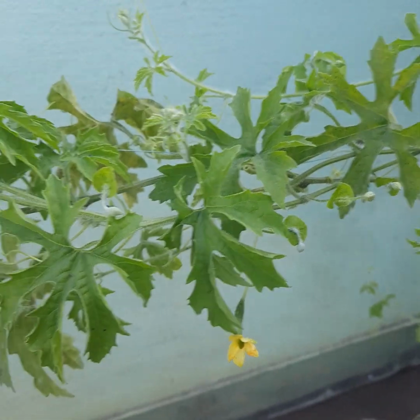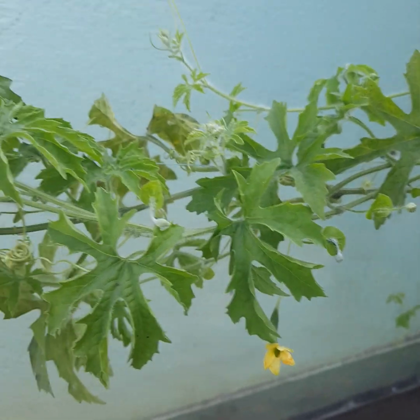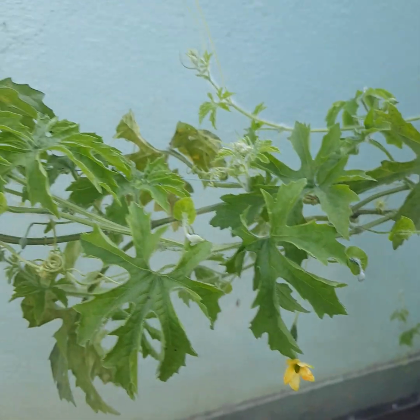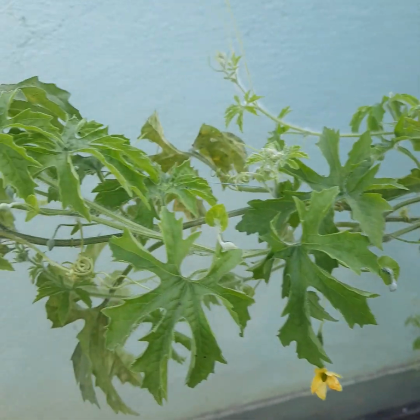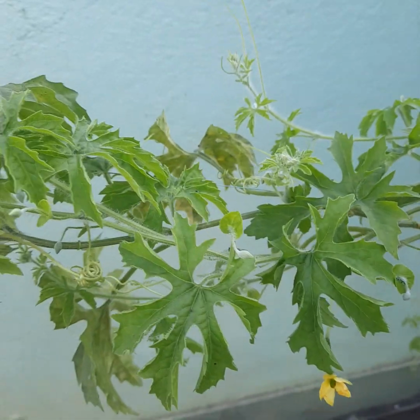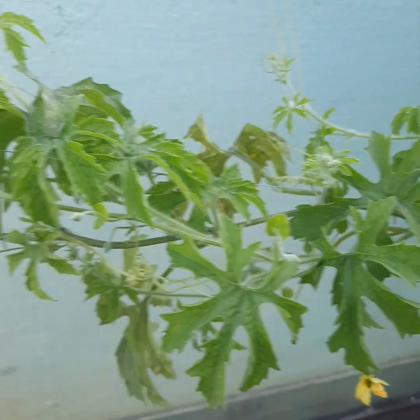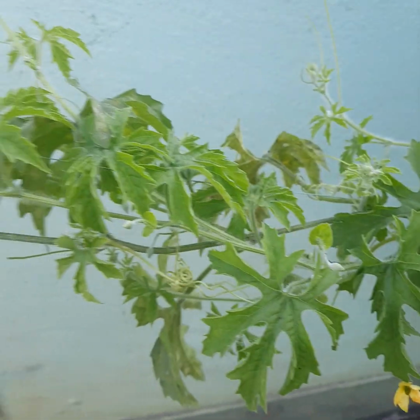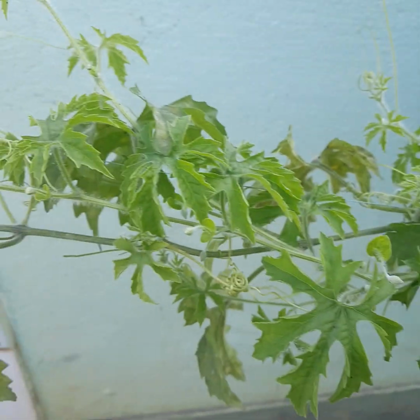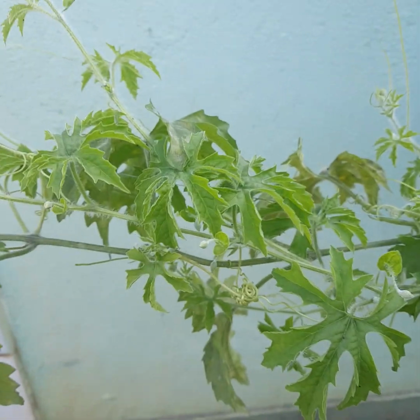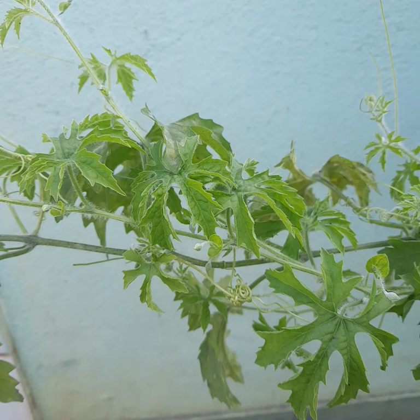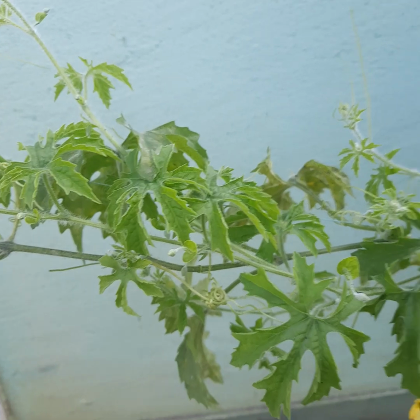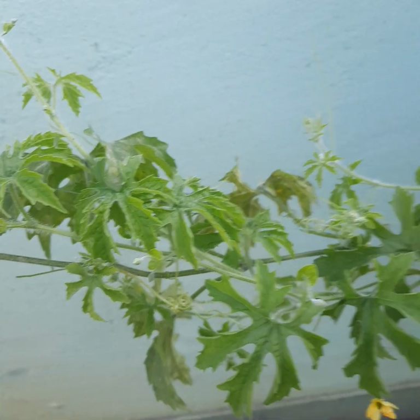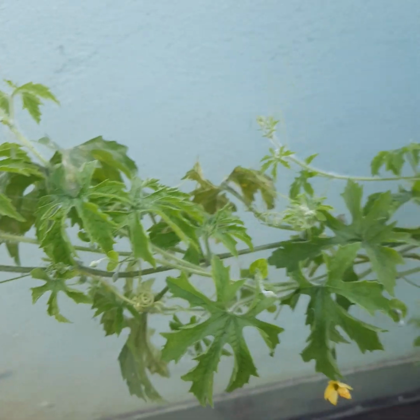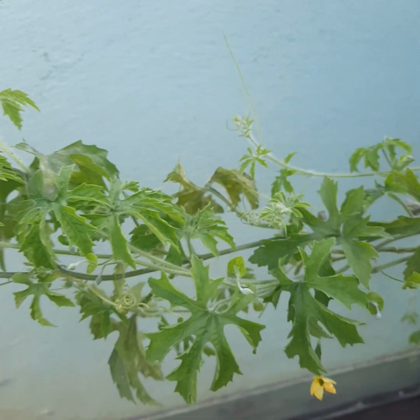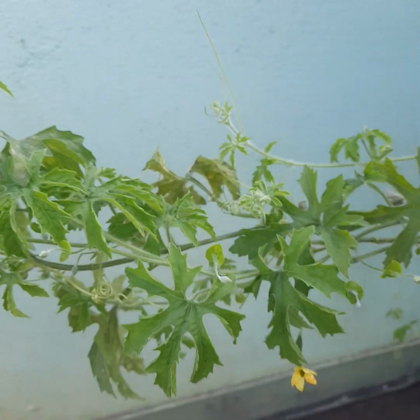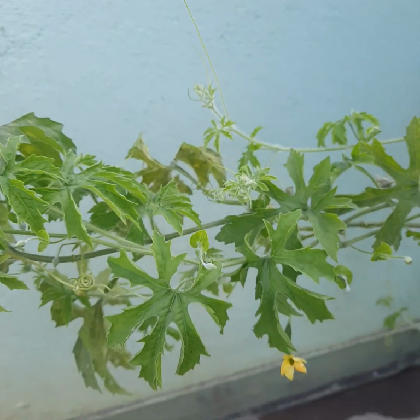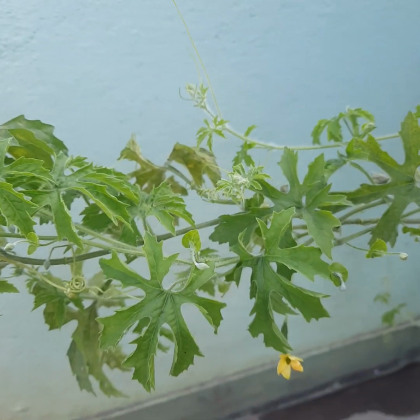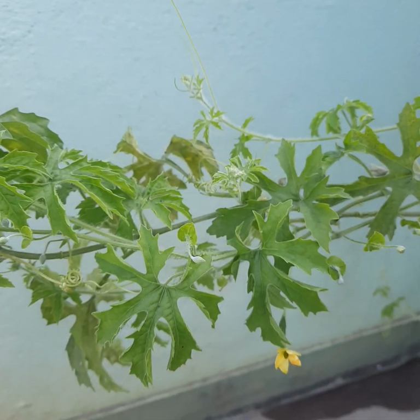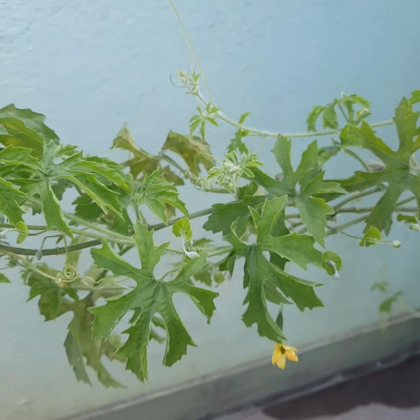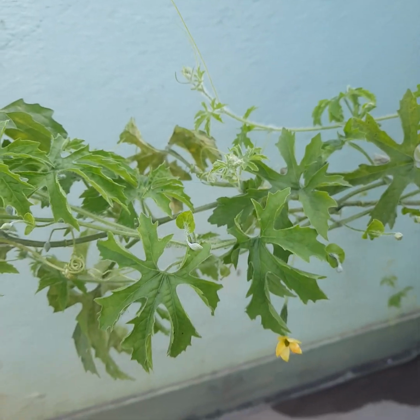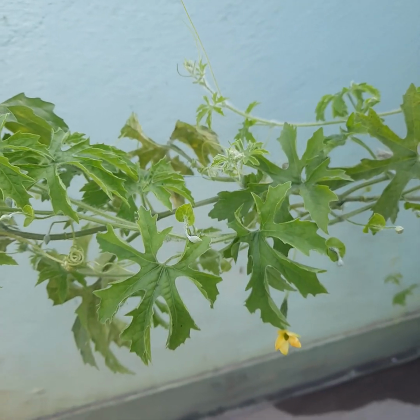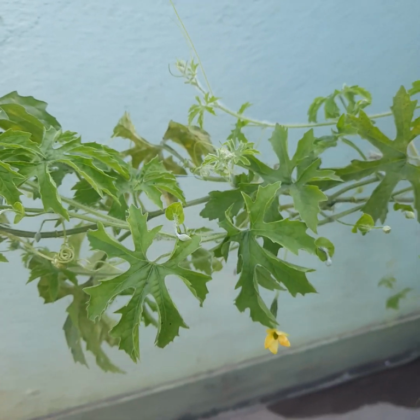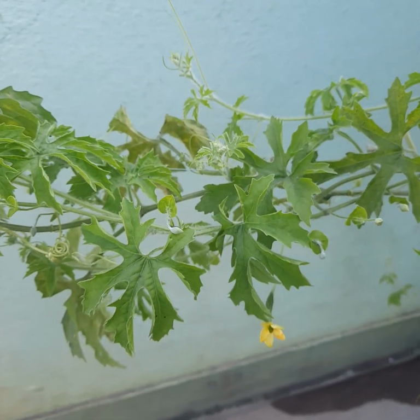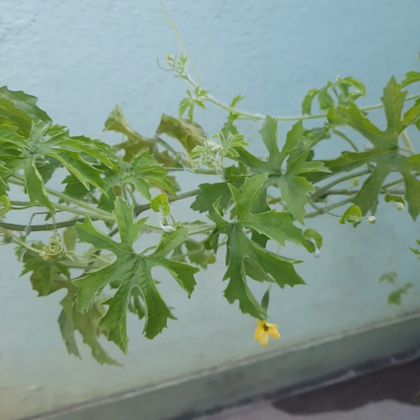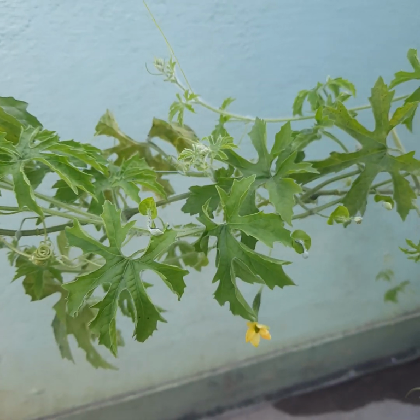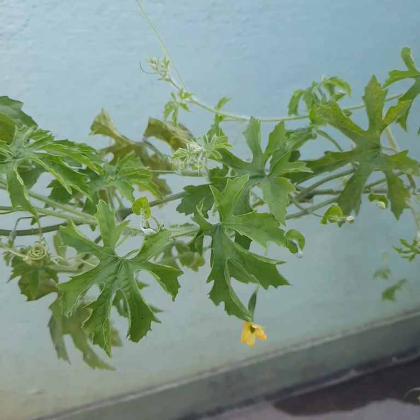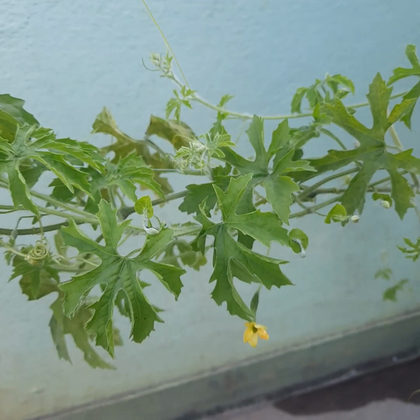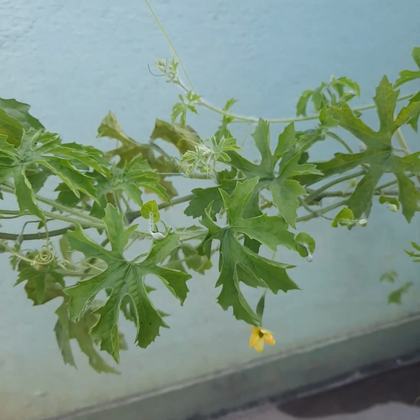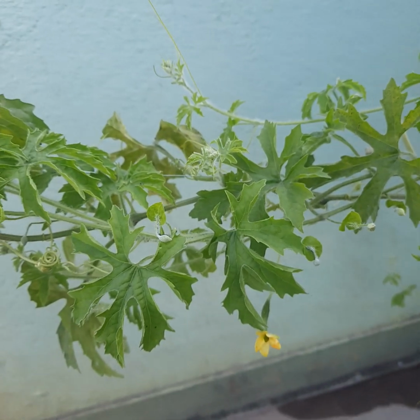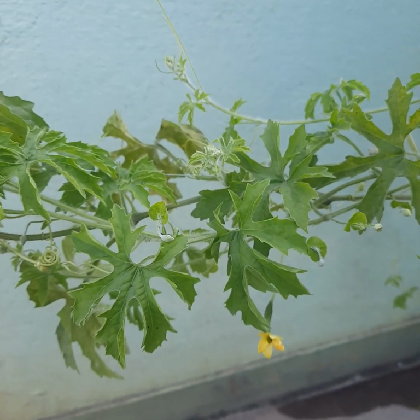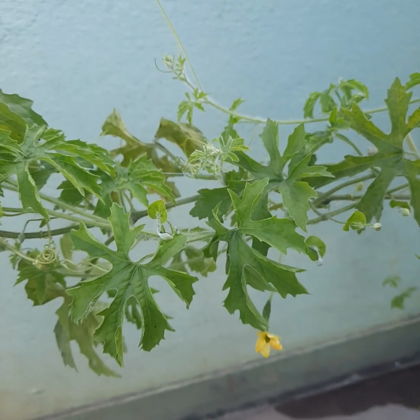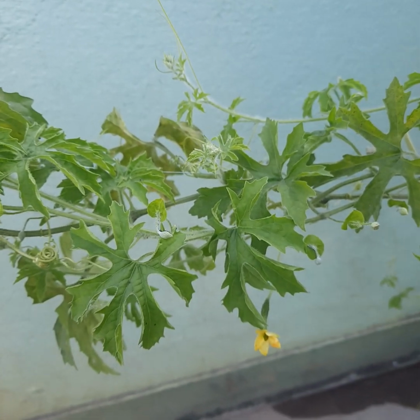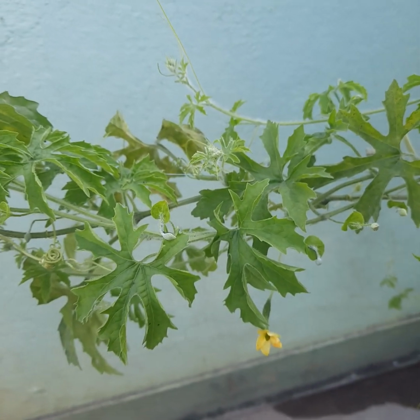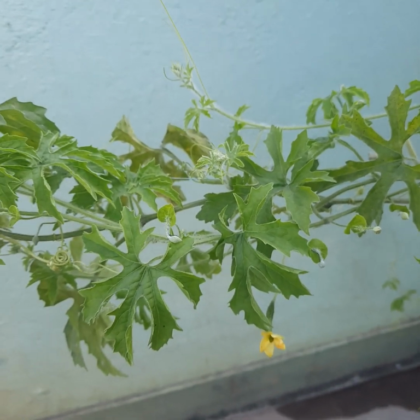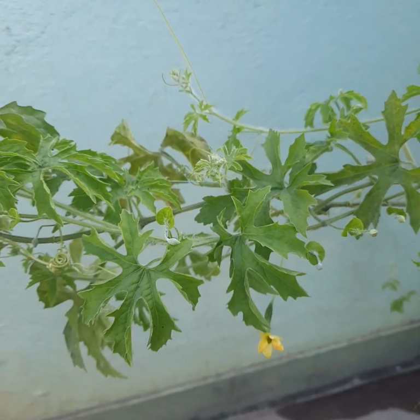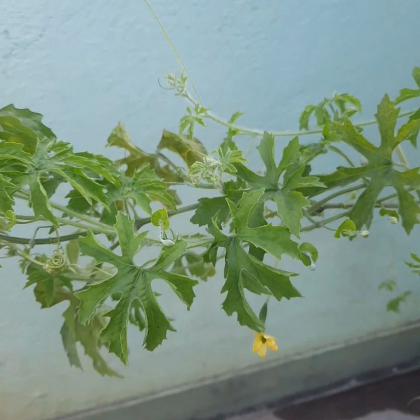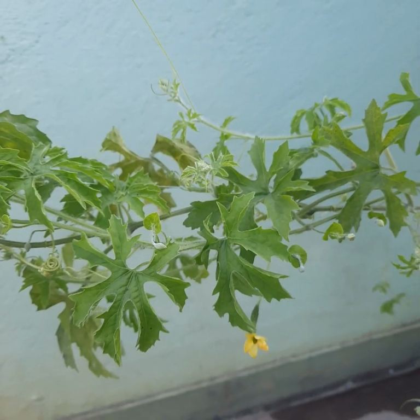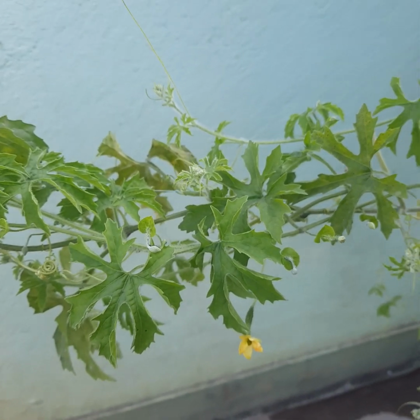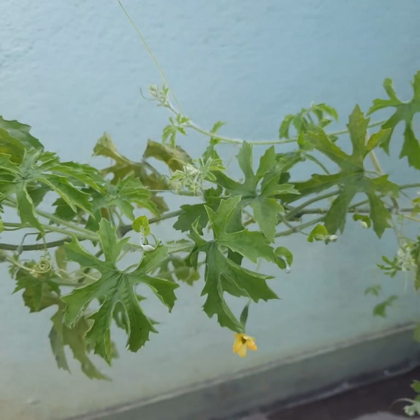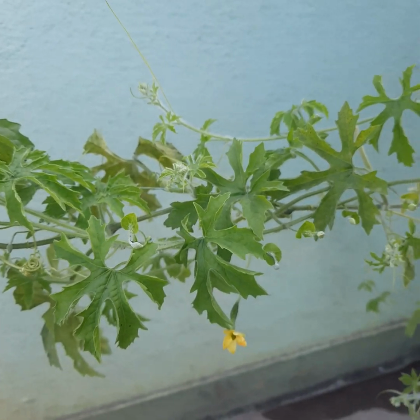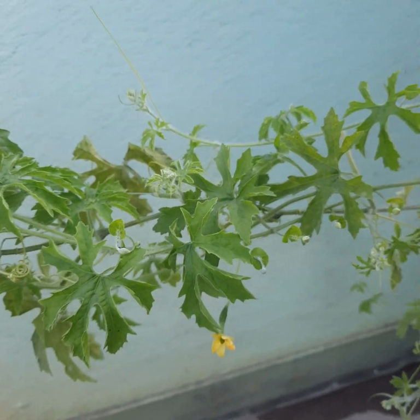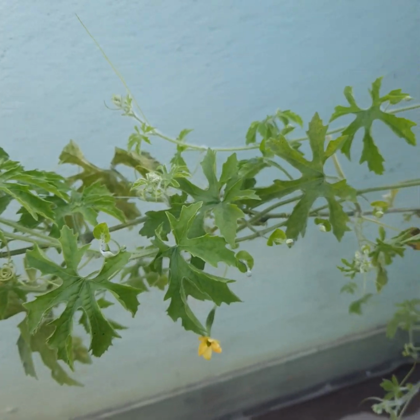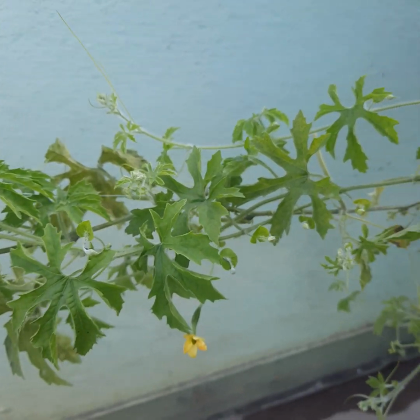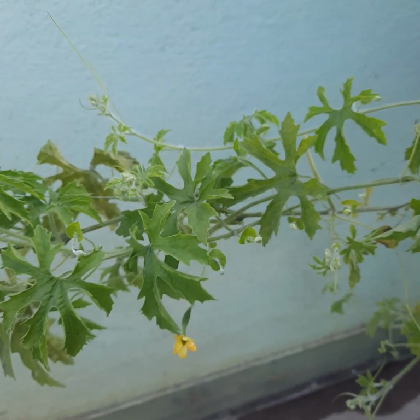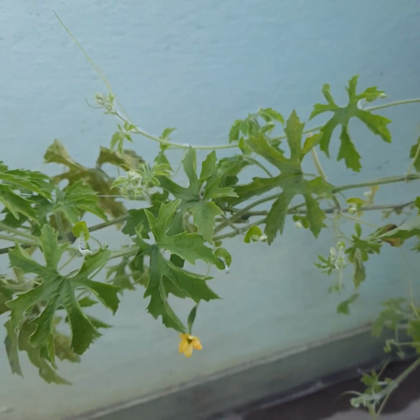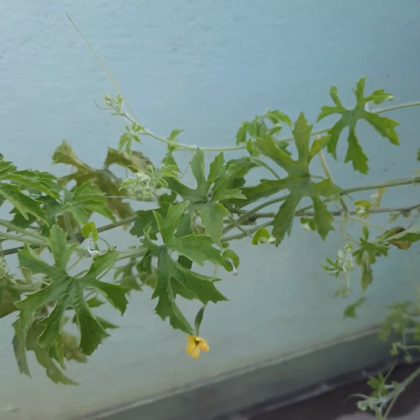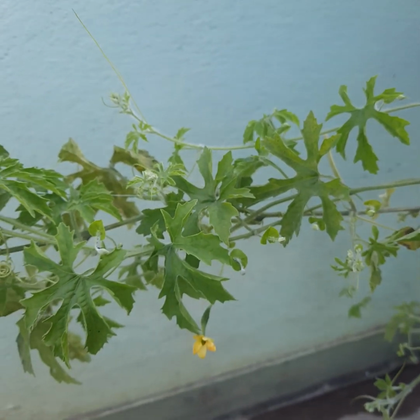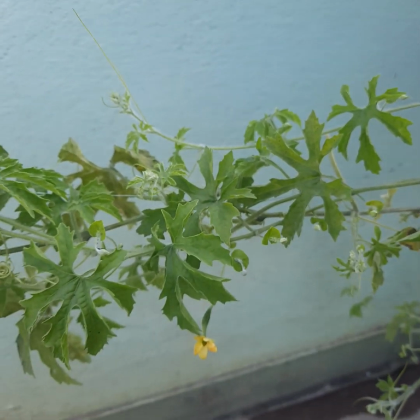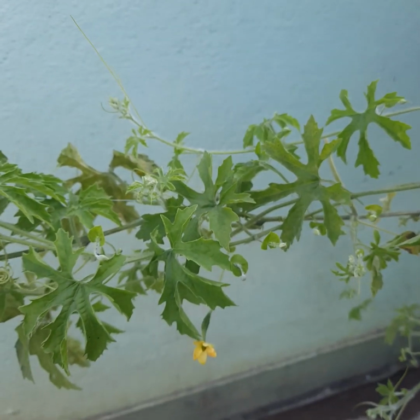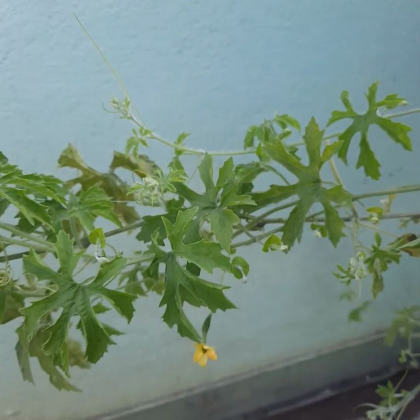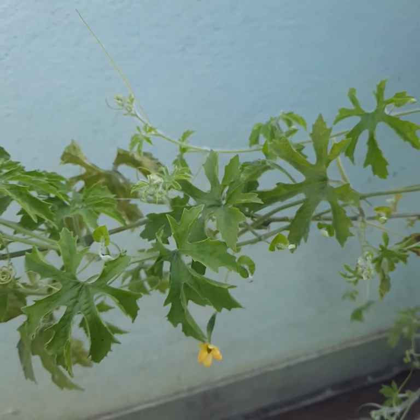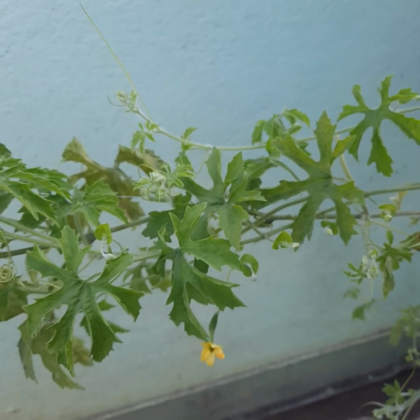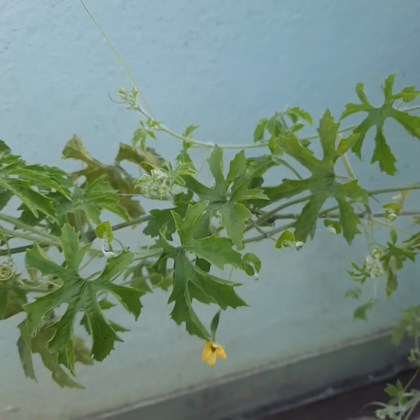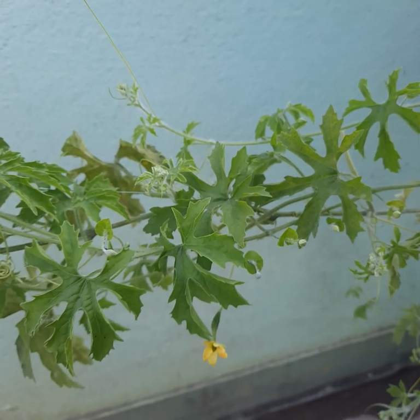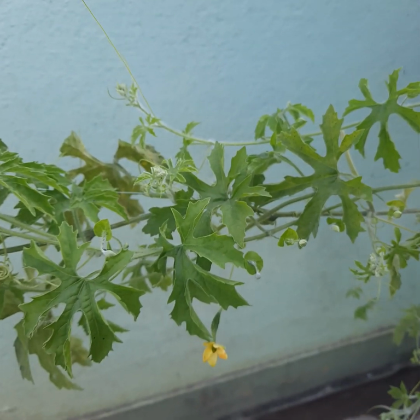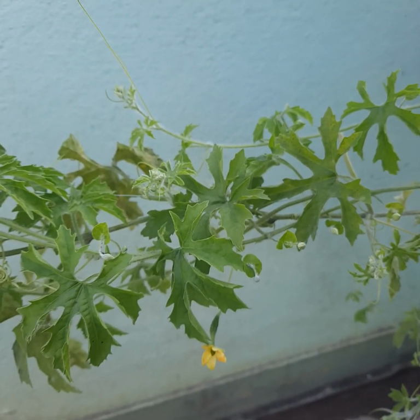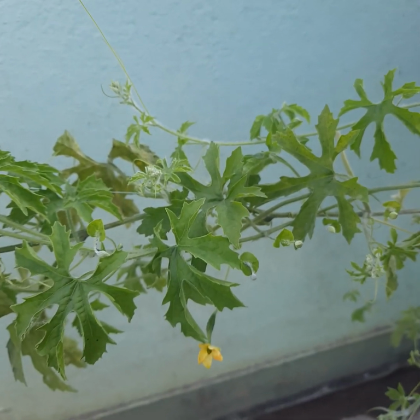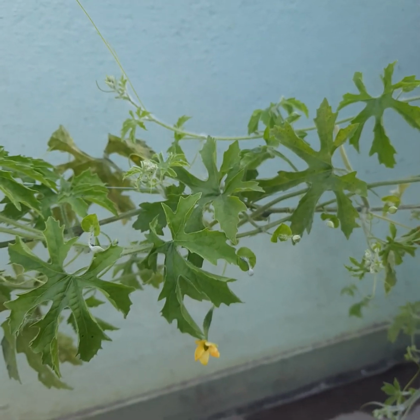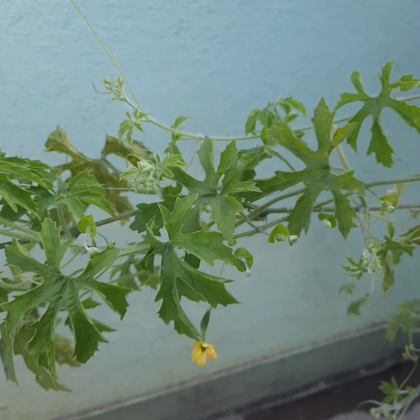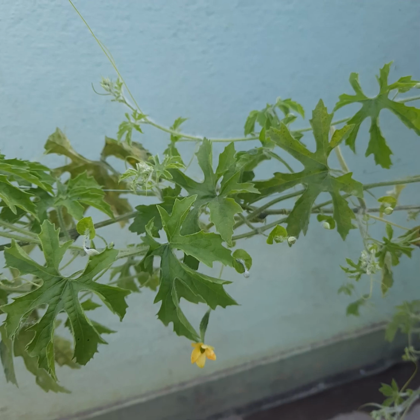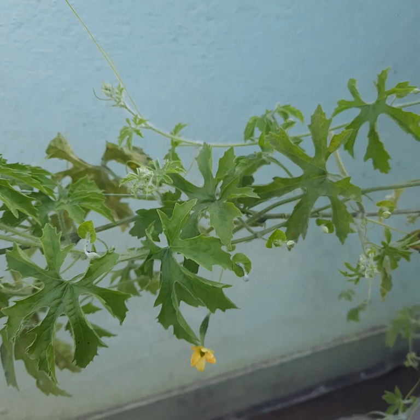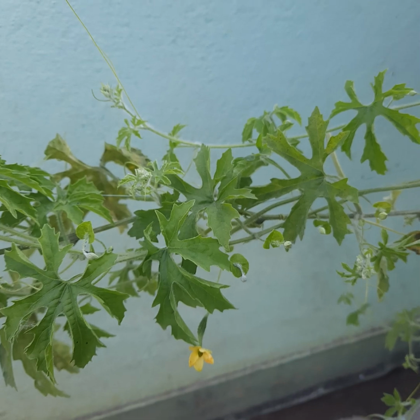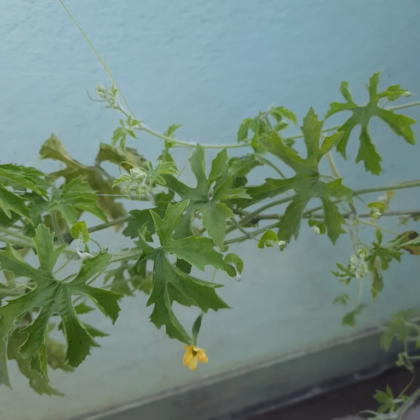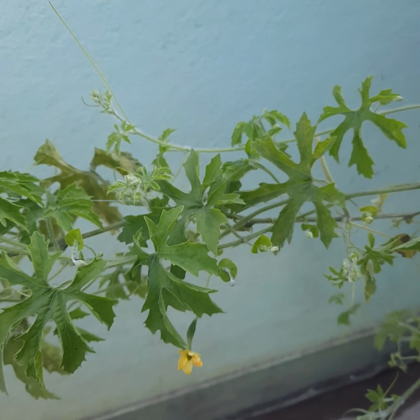This is one thing you really need to know about the bitter gourd plant while growing it in your home. Thank you.